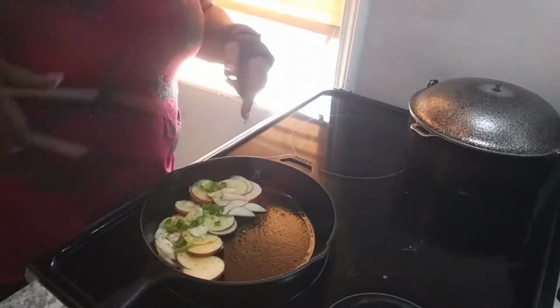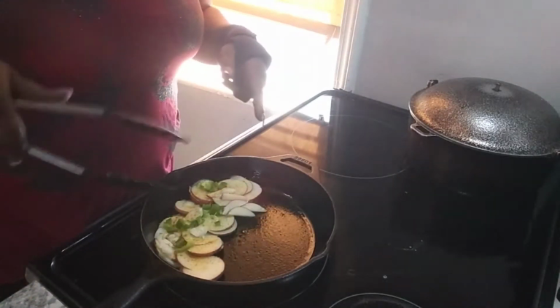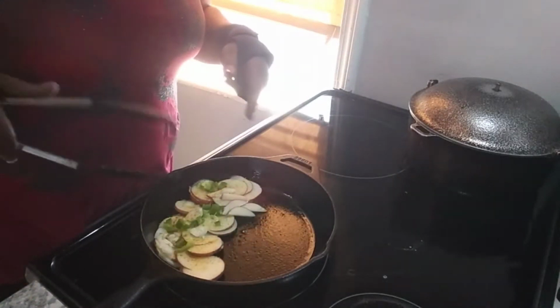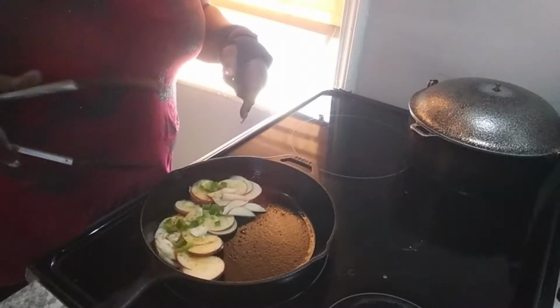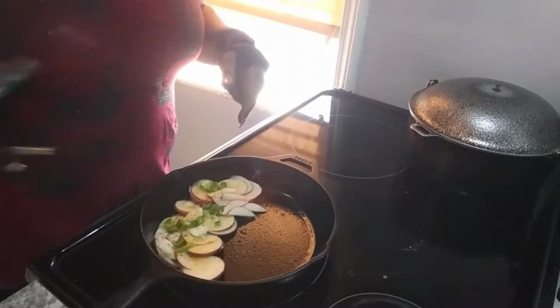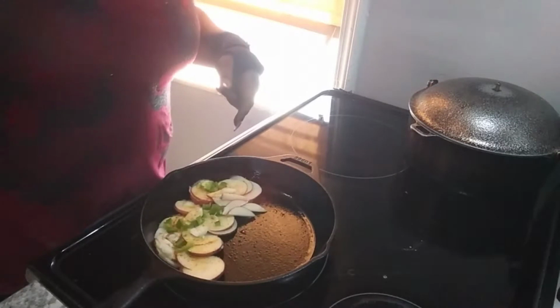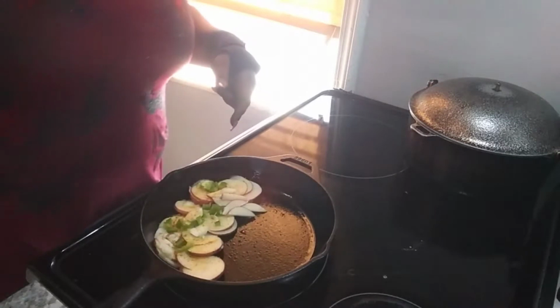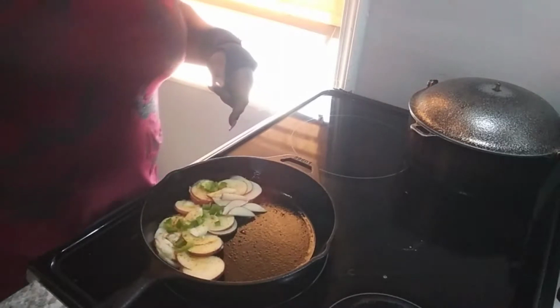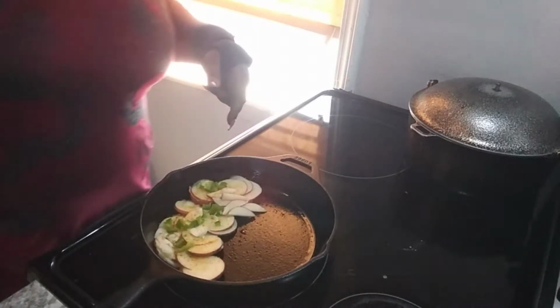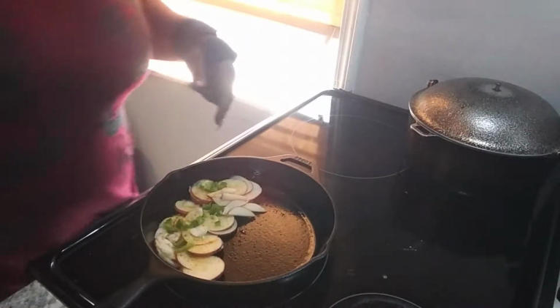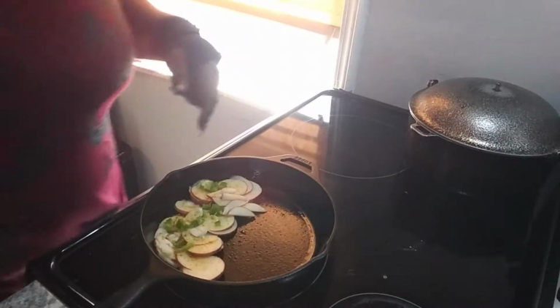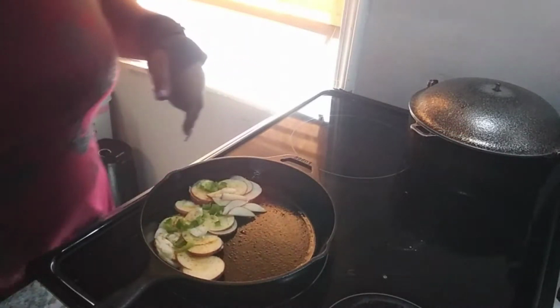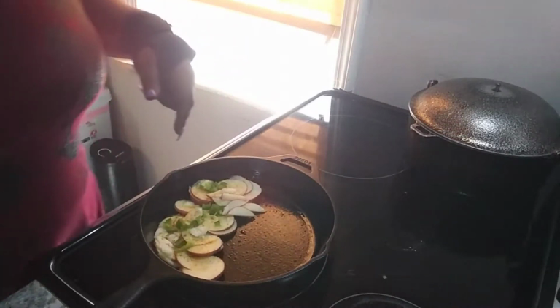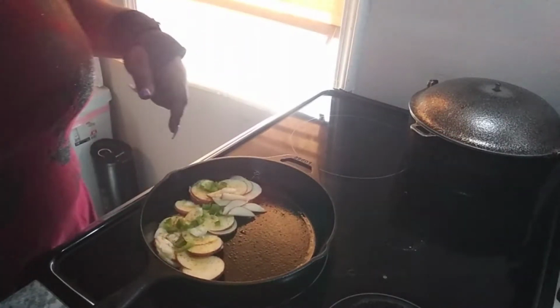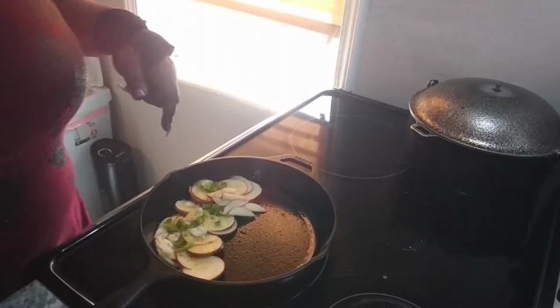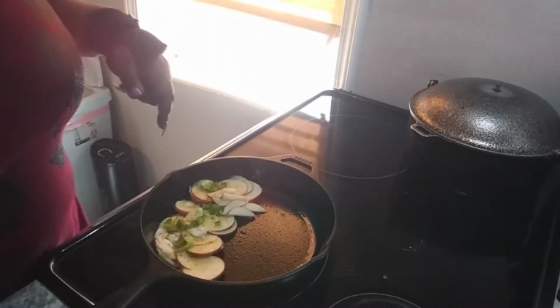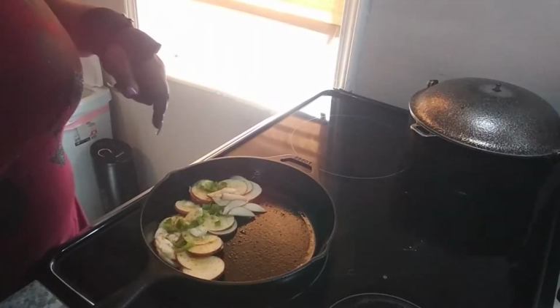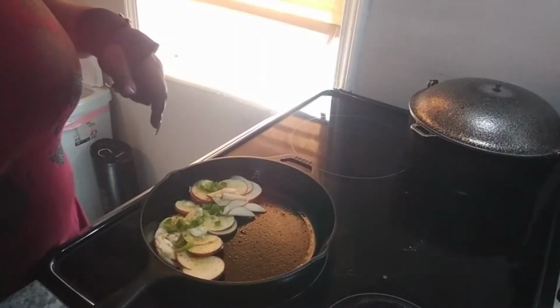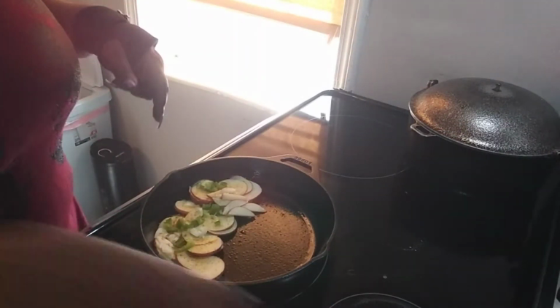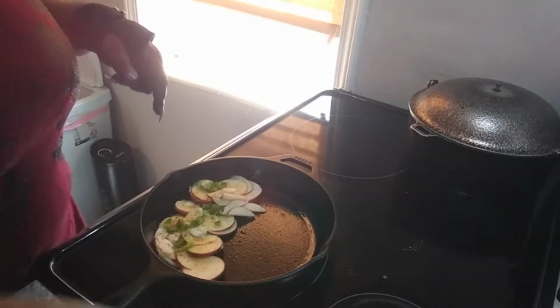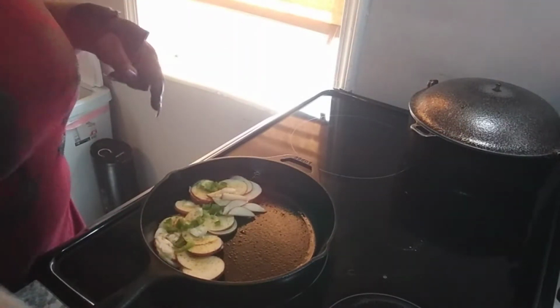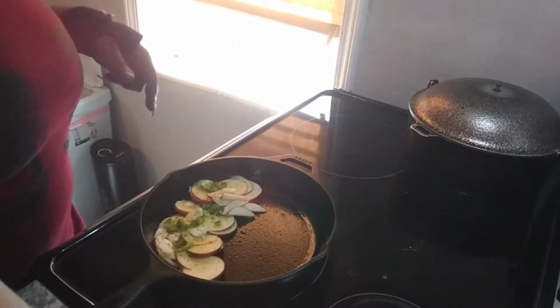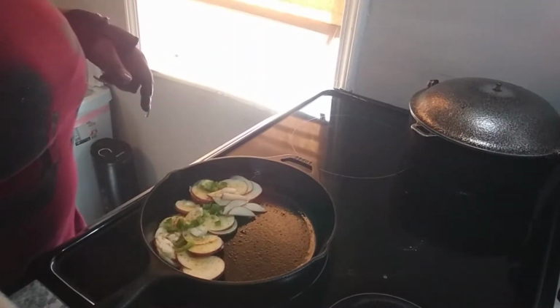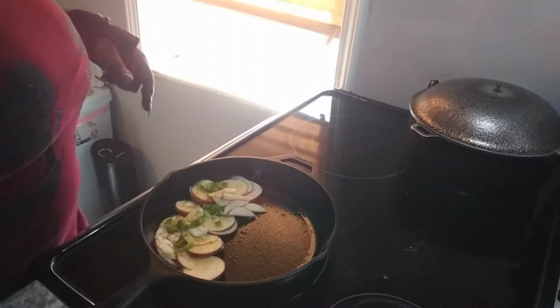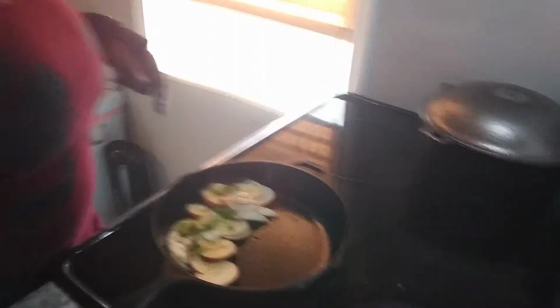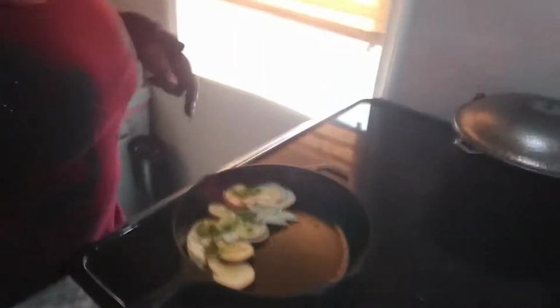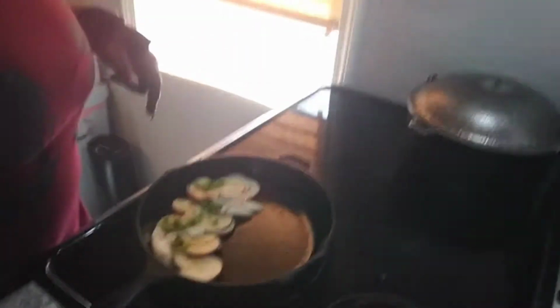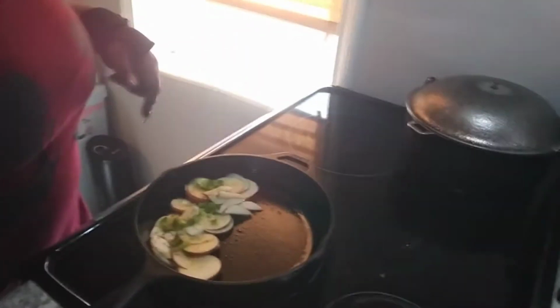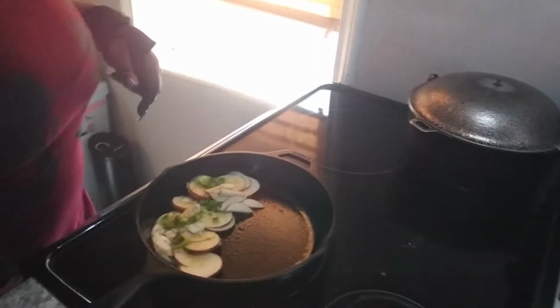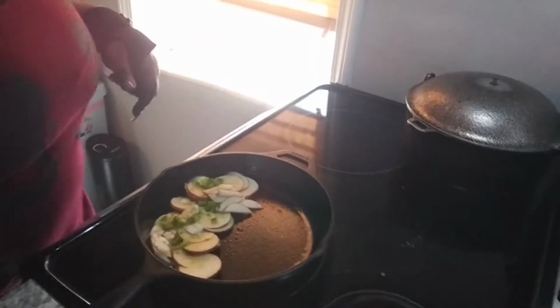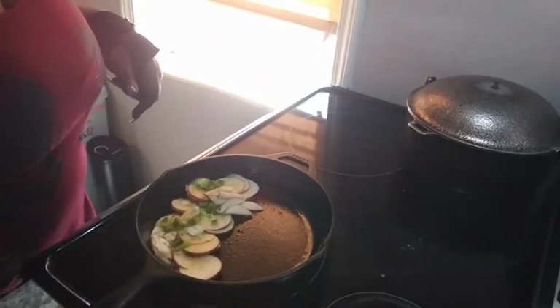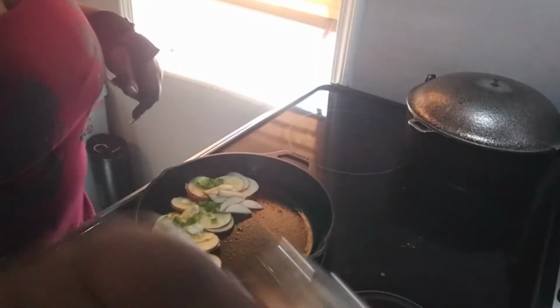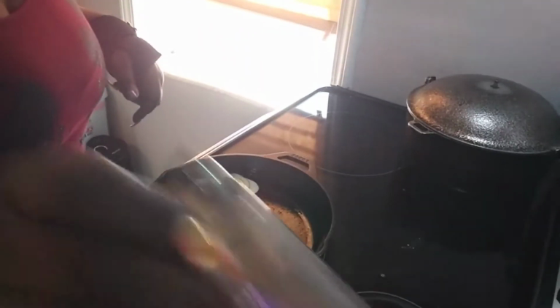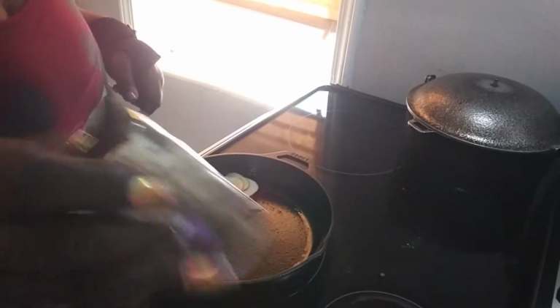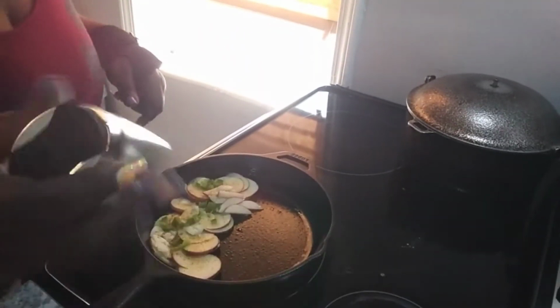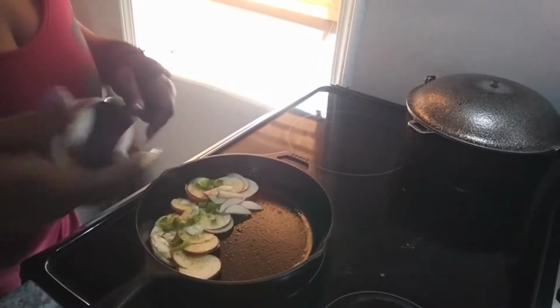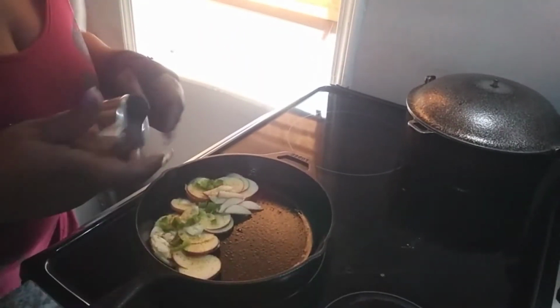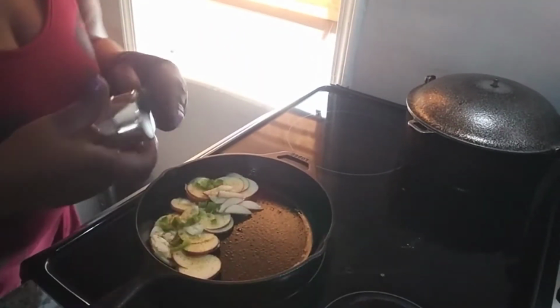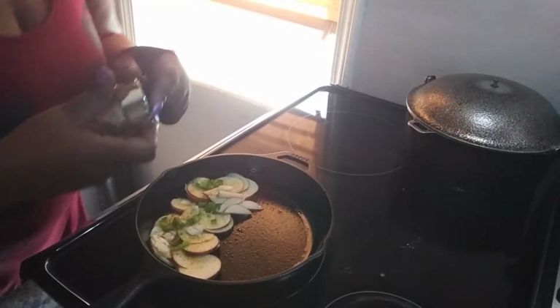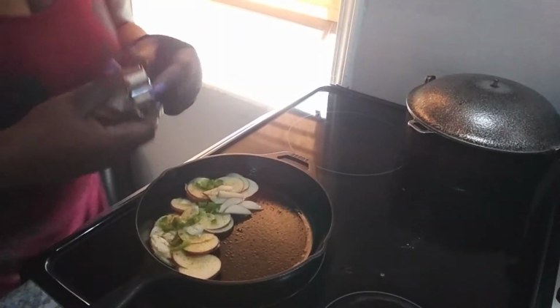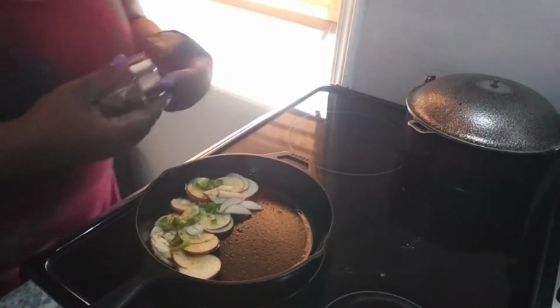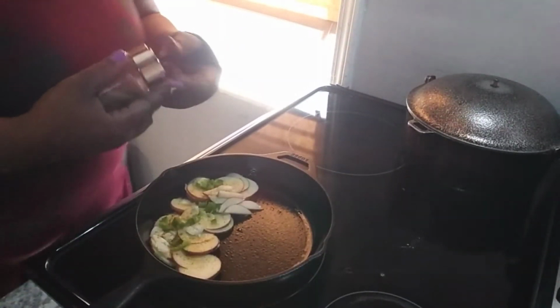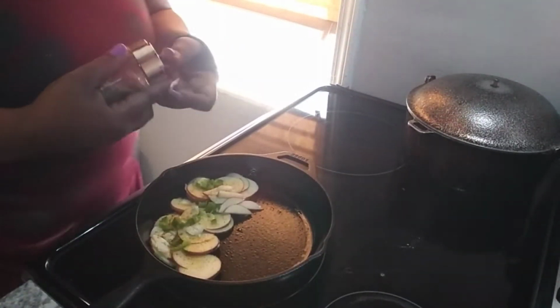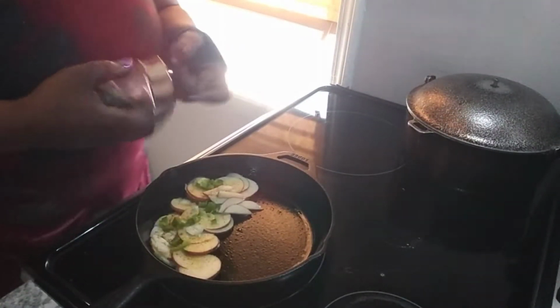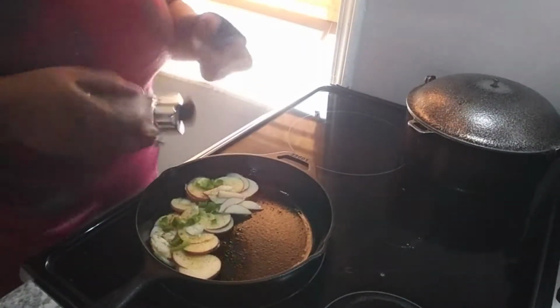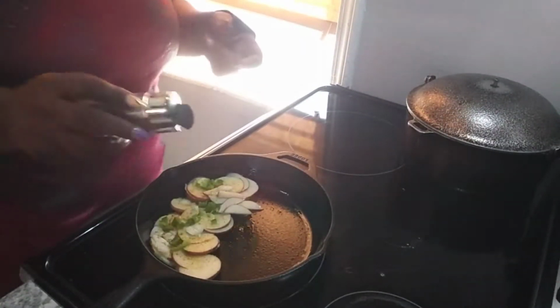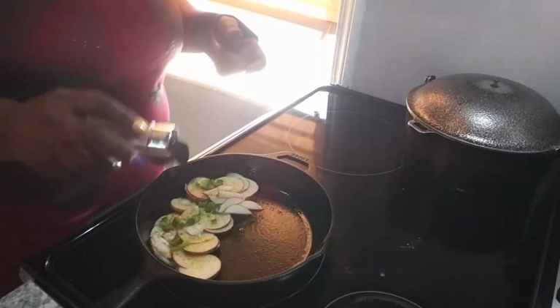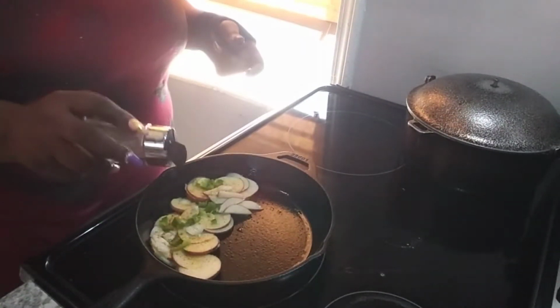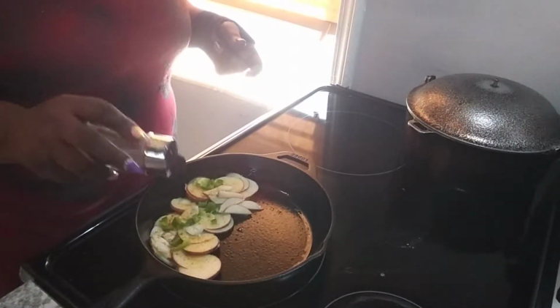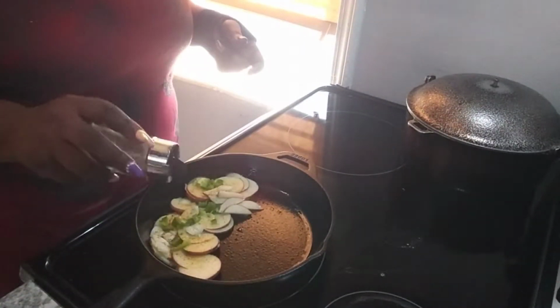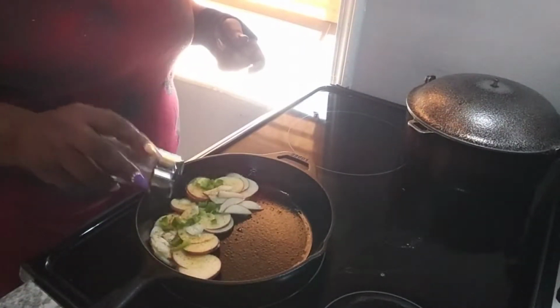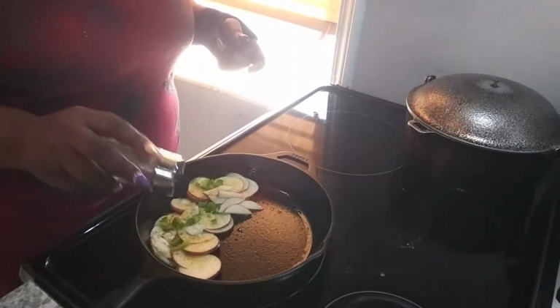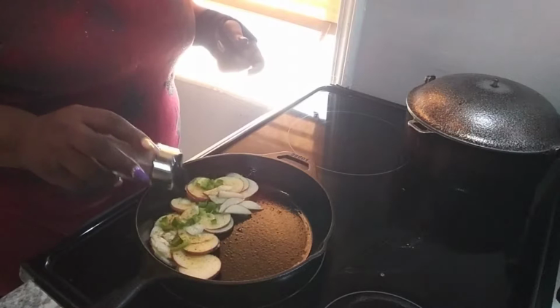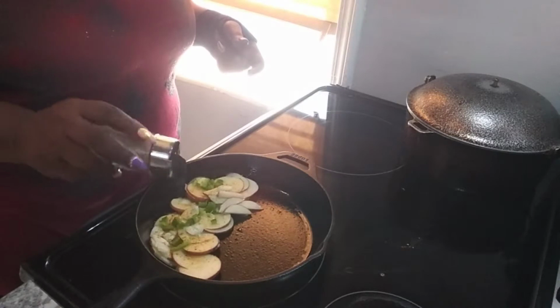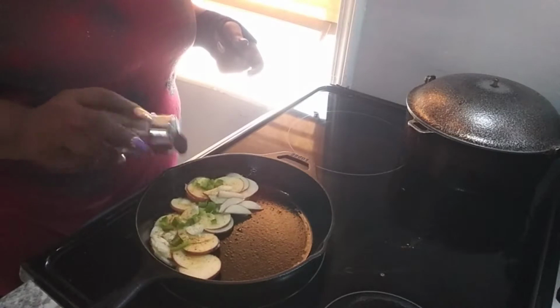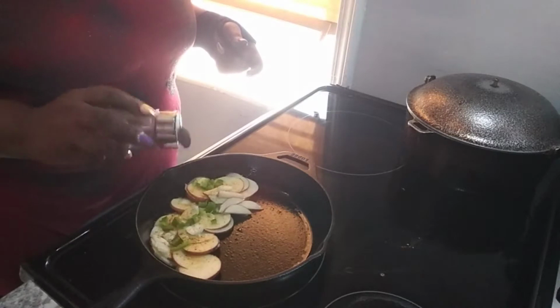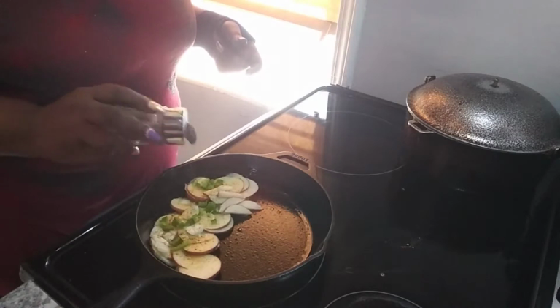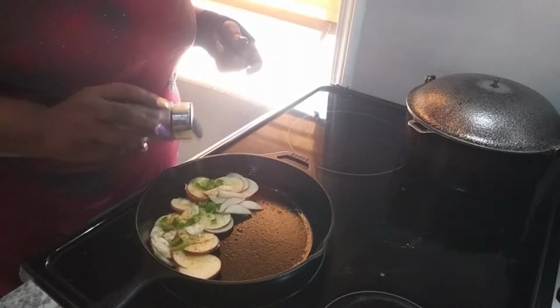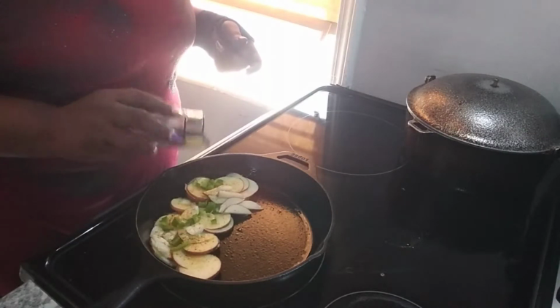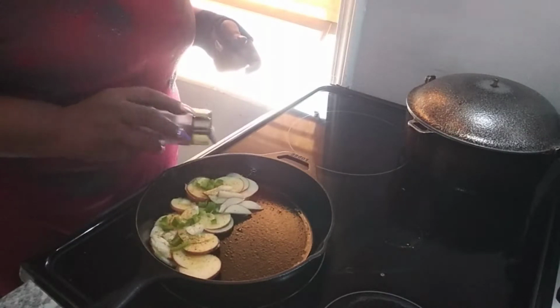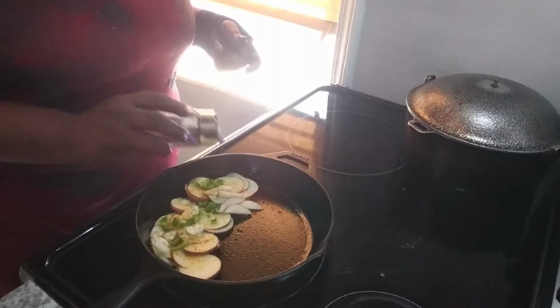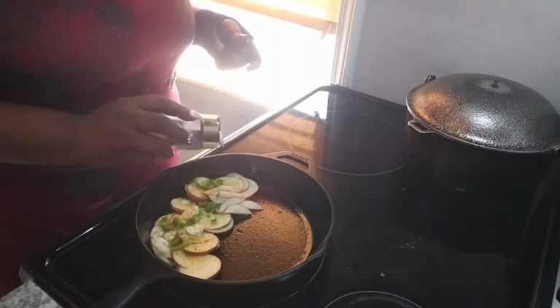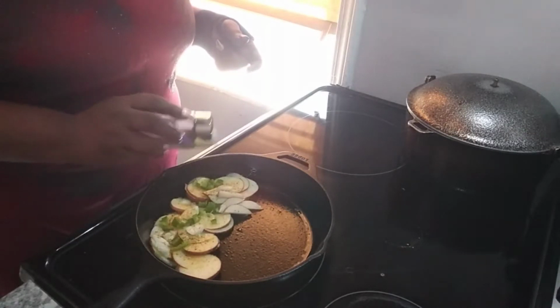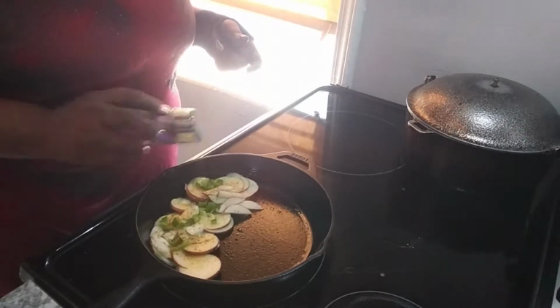Got this in here. Oh, how could I forget about my baby? Black pepper.